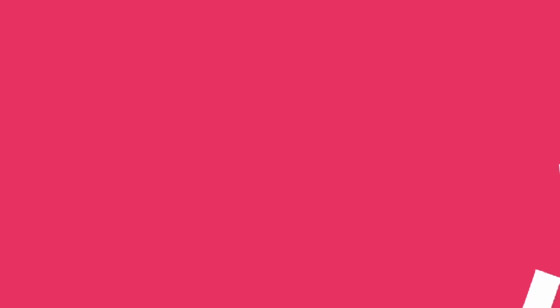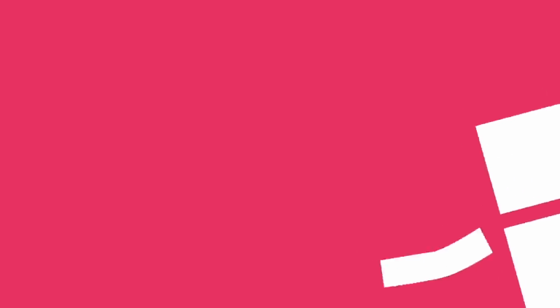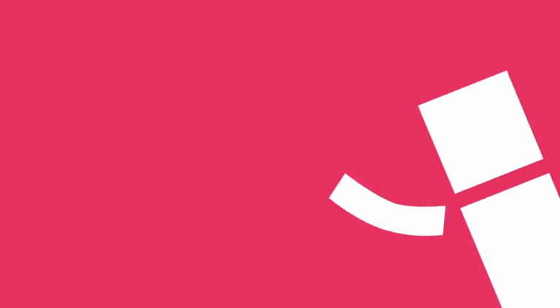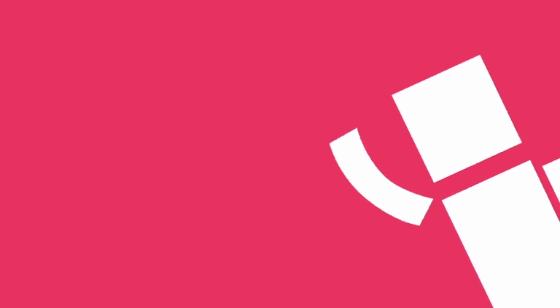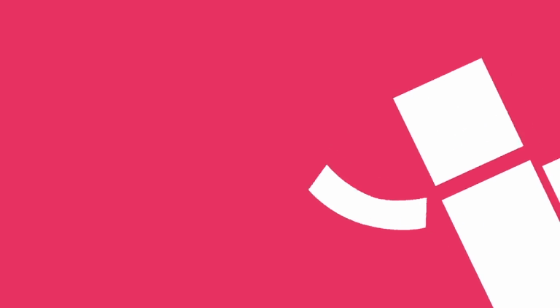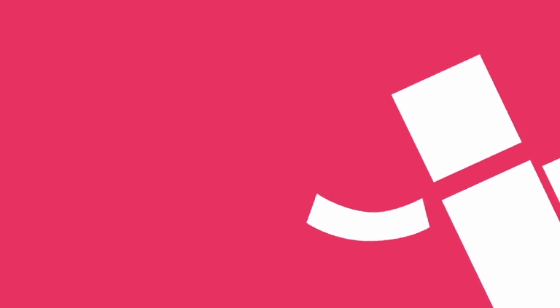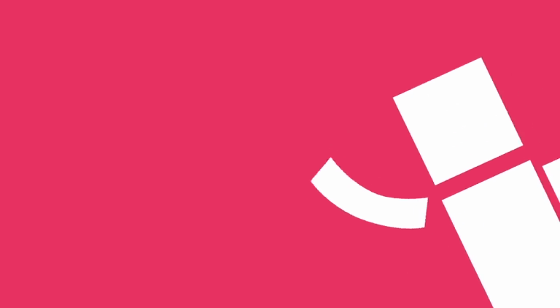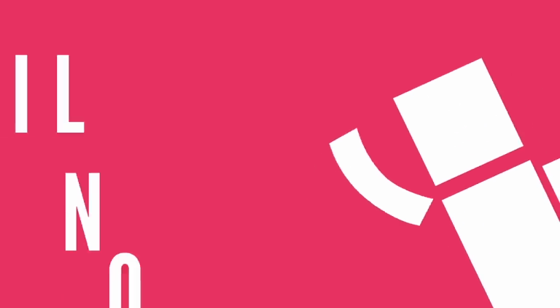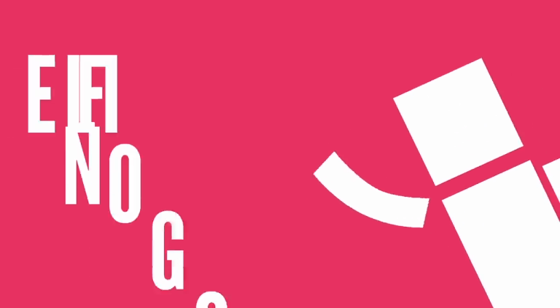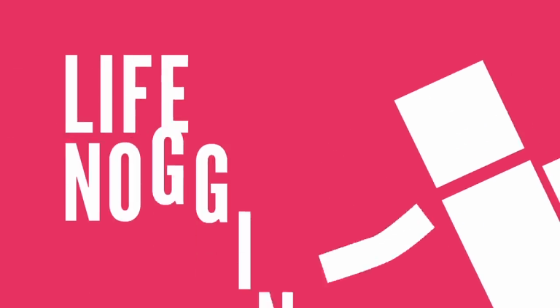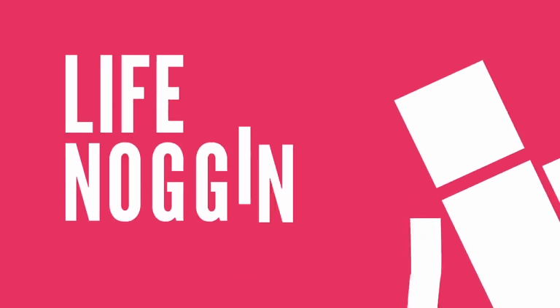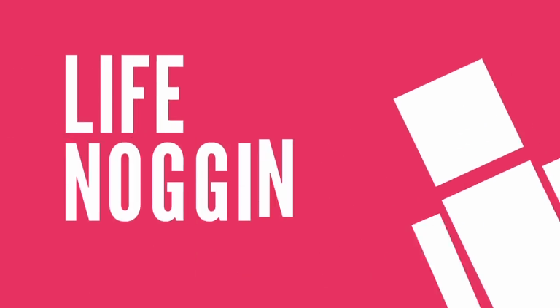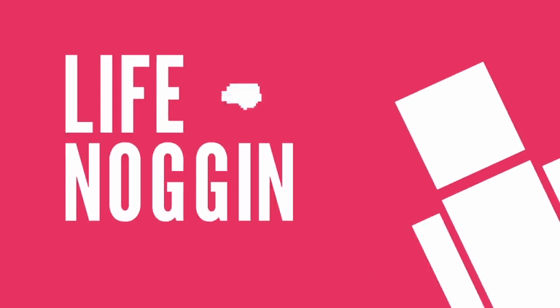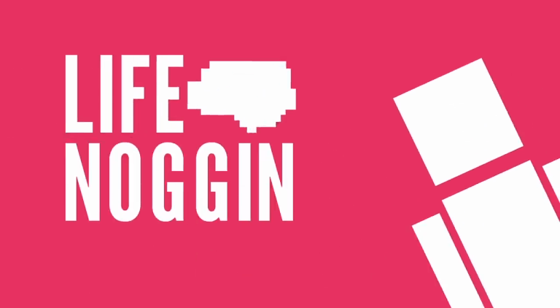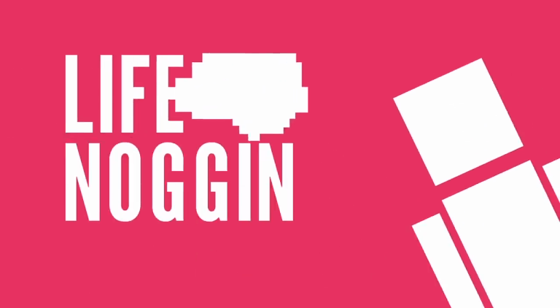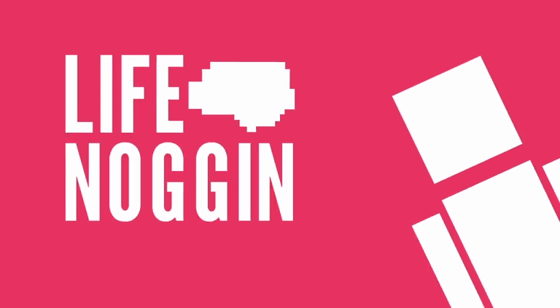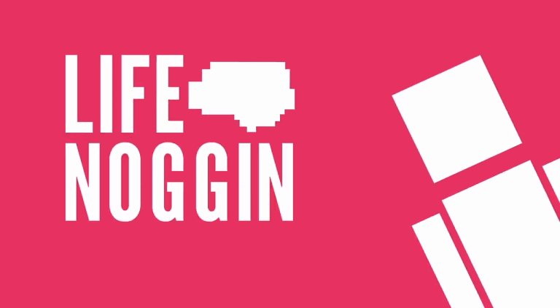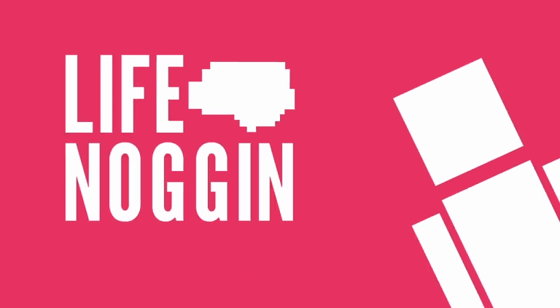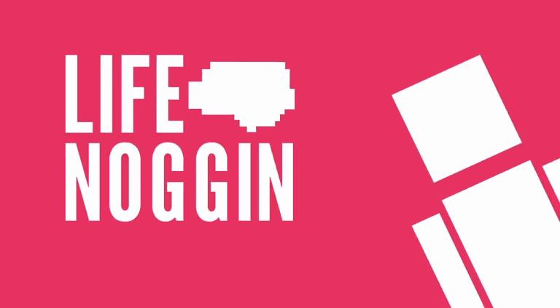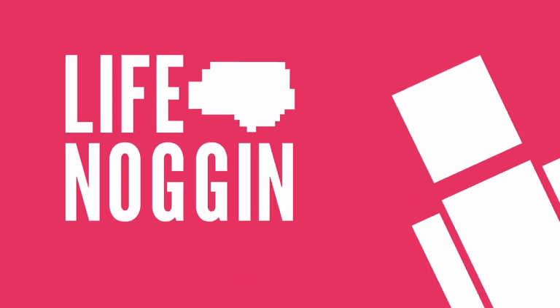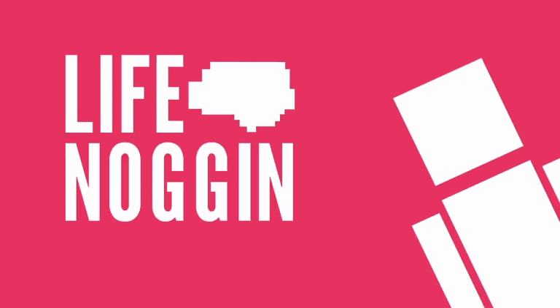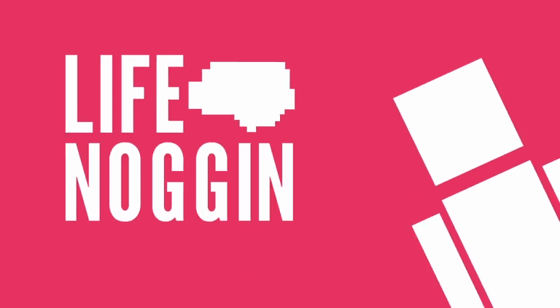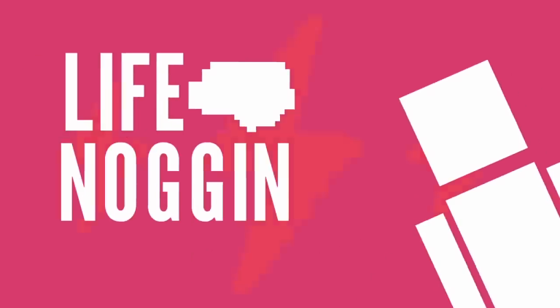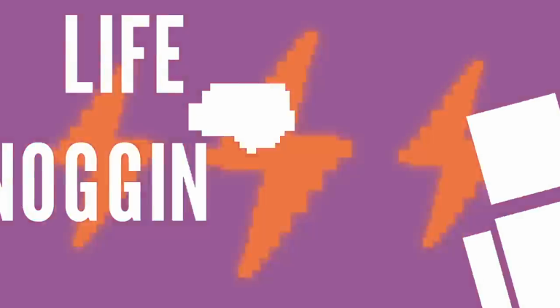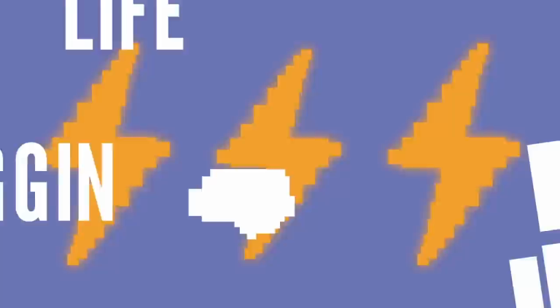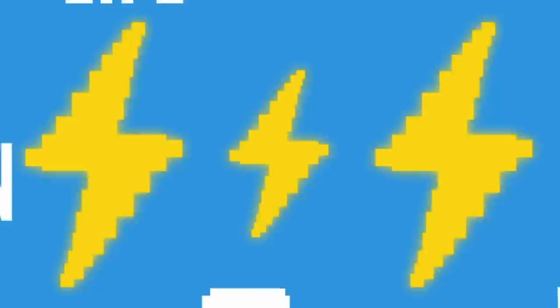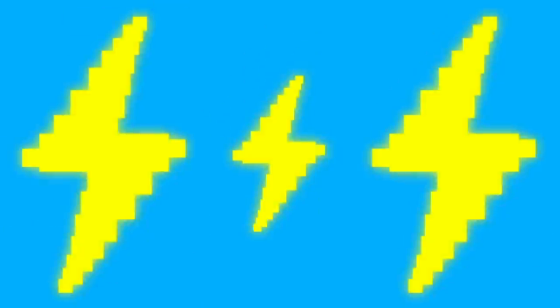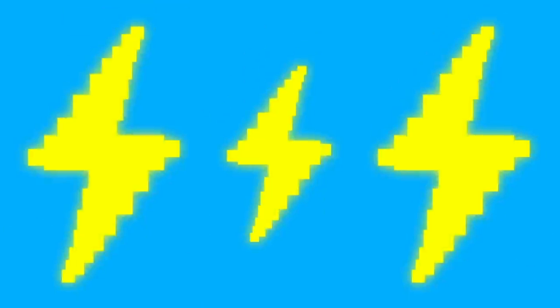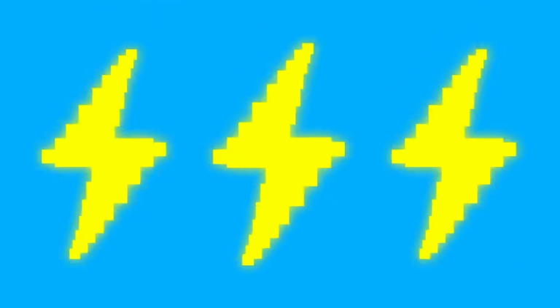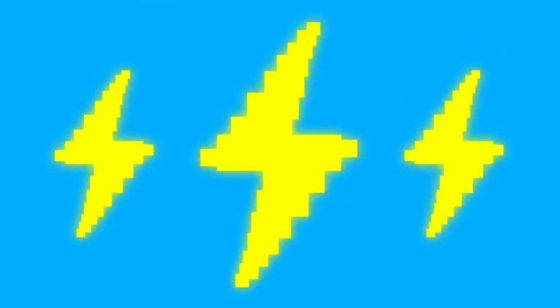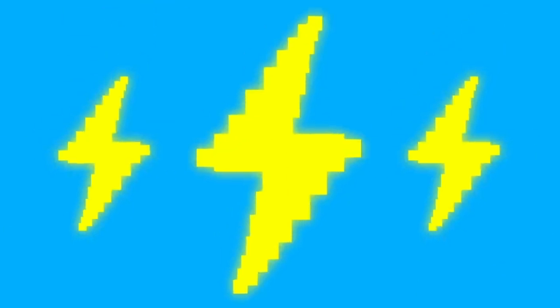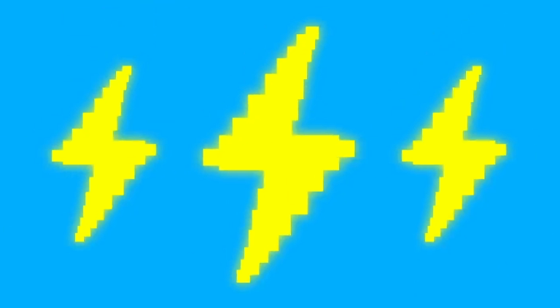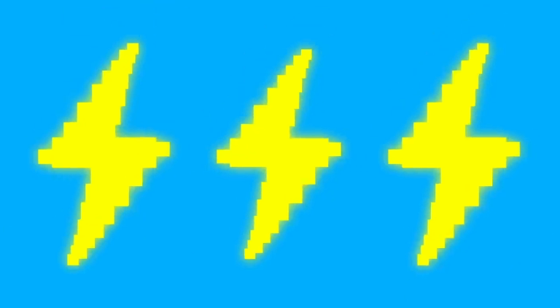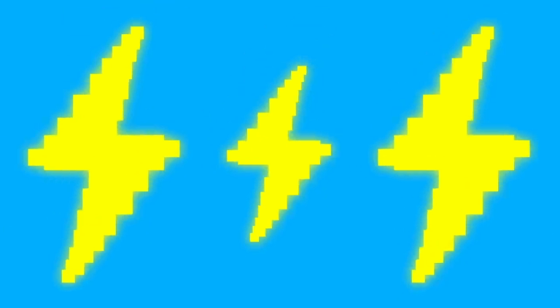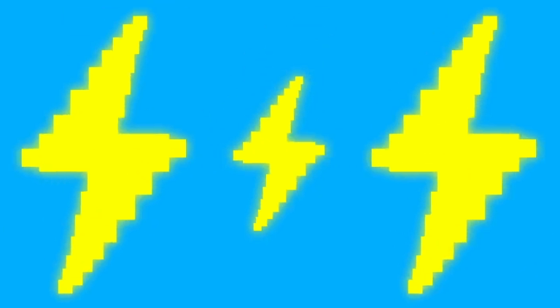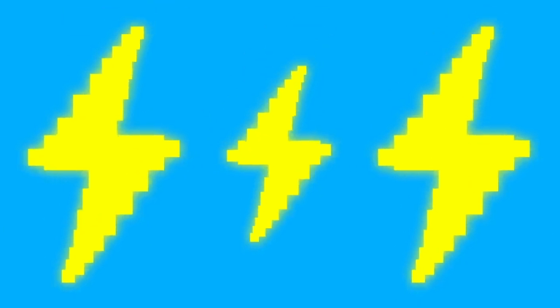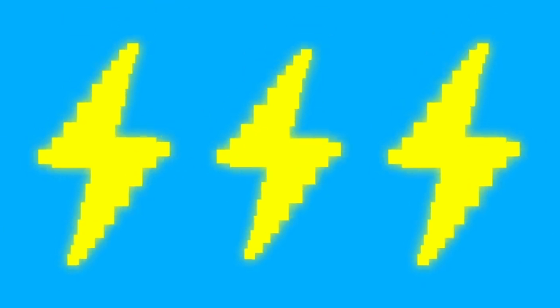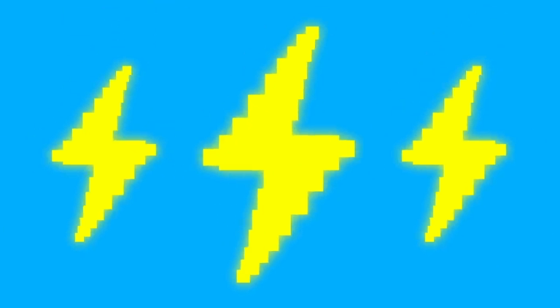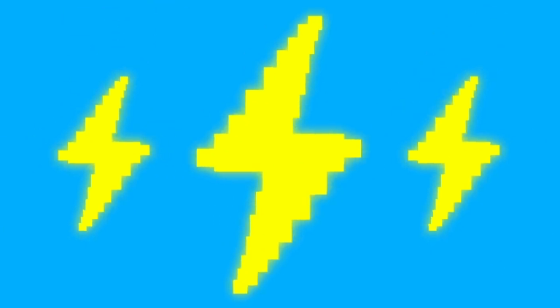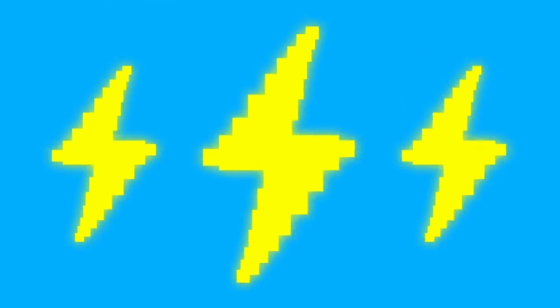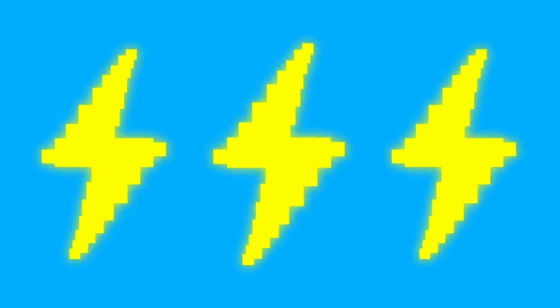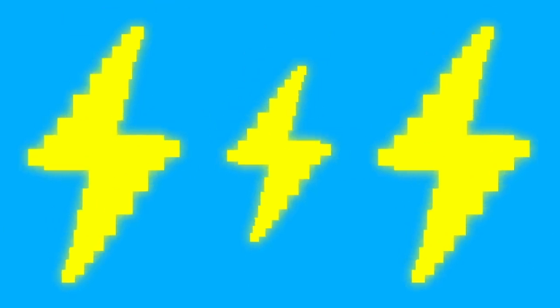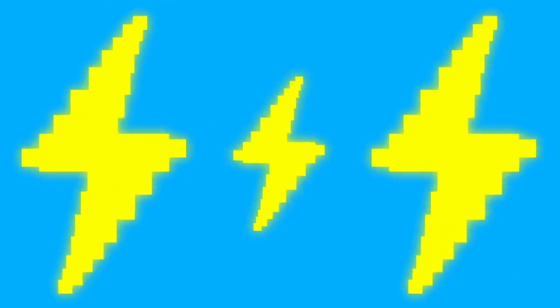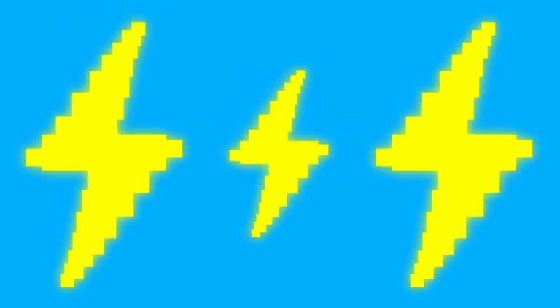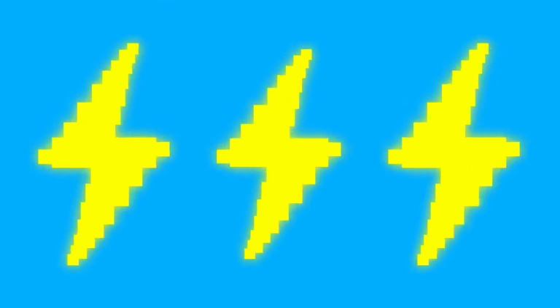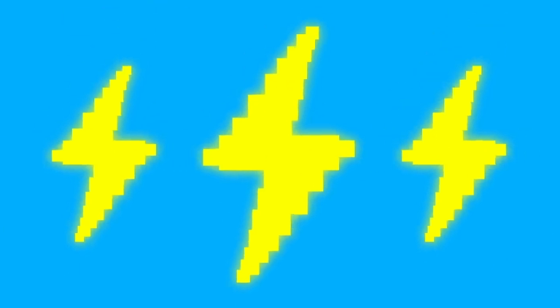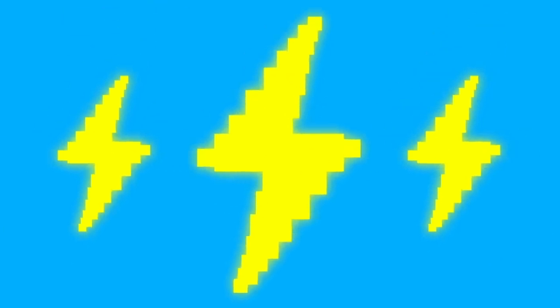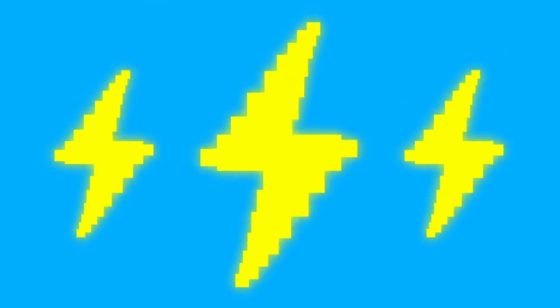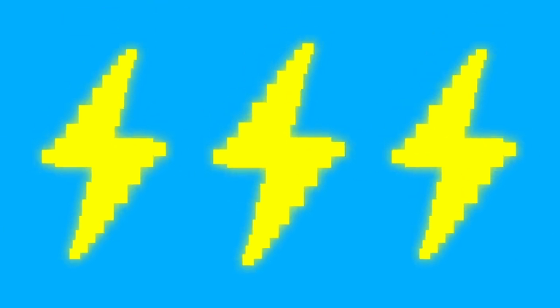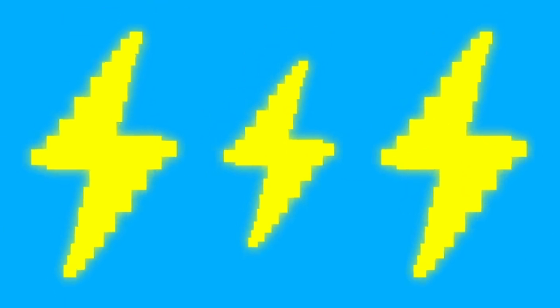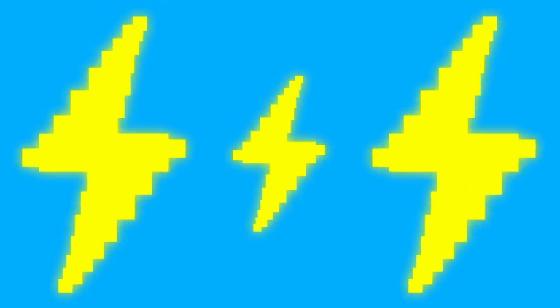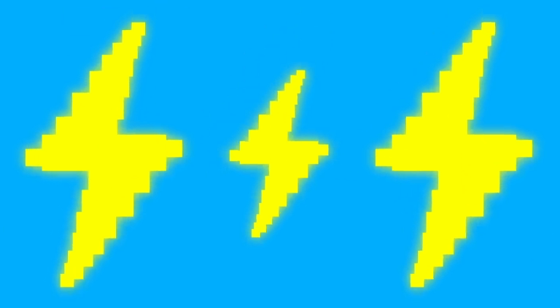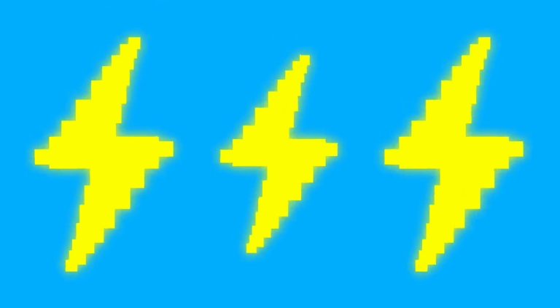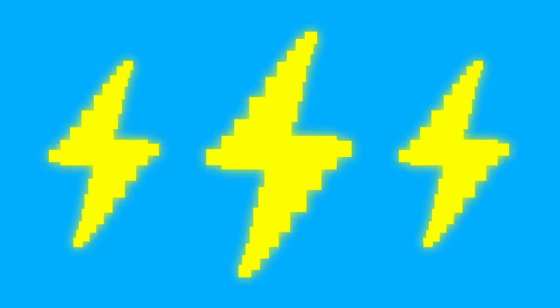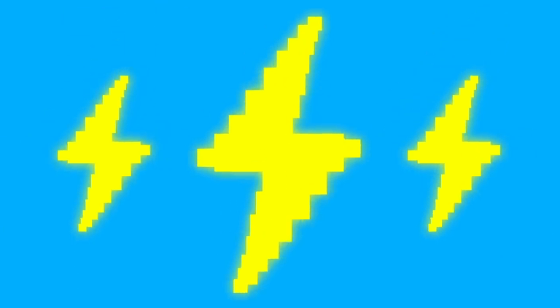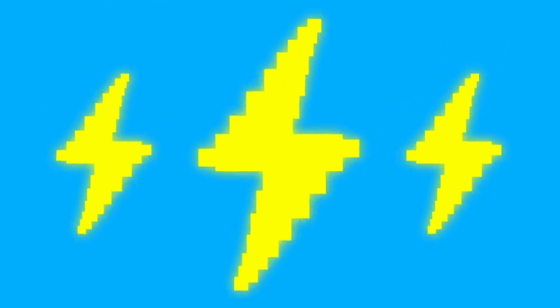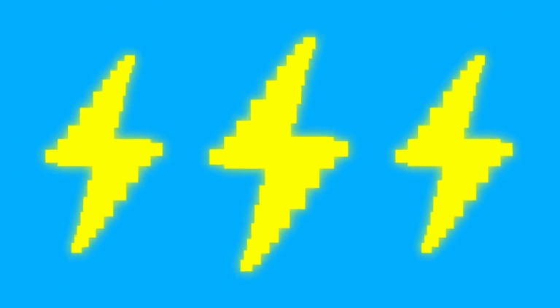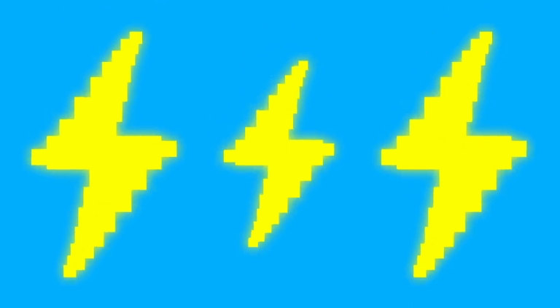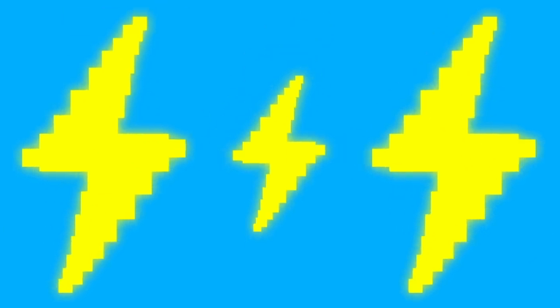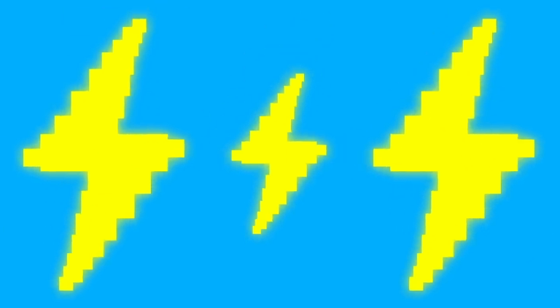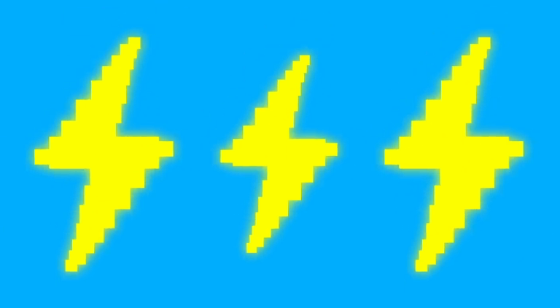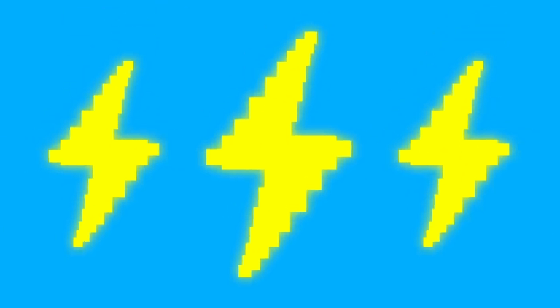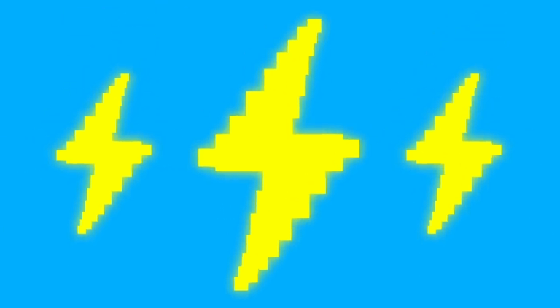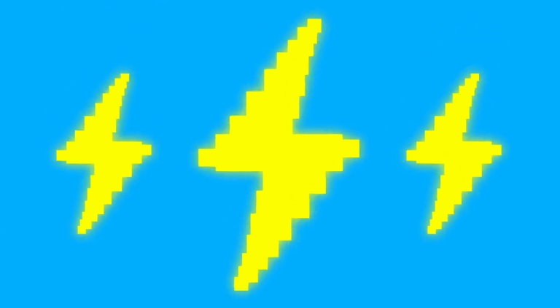Hey there, welcome to Life Noggin! Electricity has allowed for some great things in our world, but it can also be pretty dangerous.